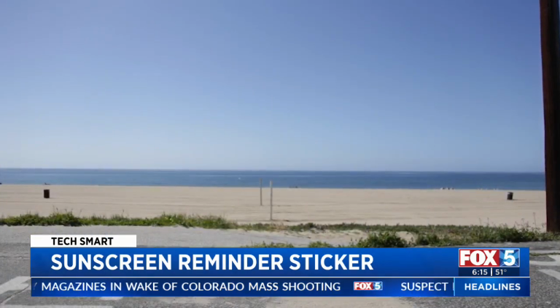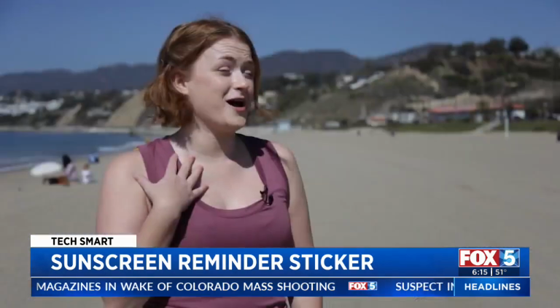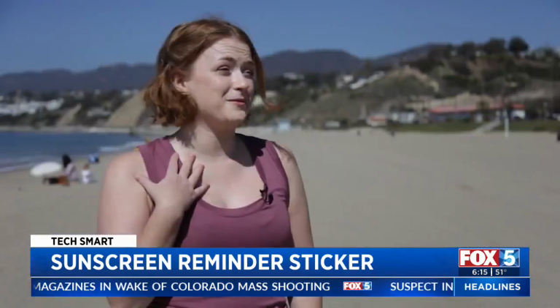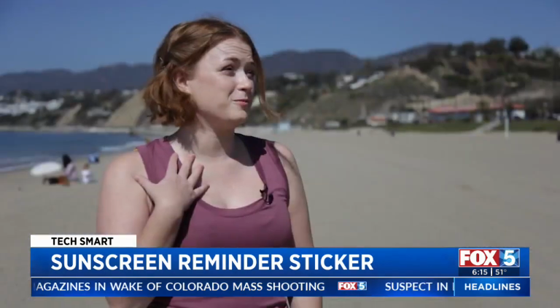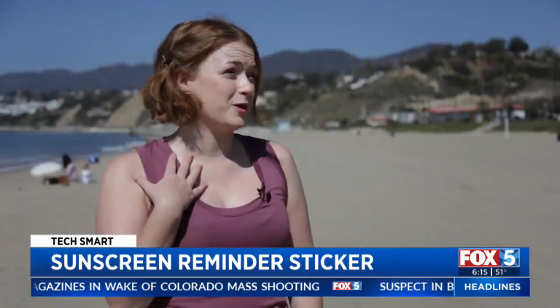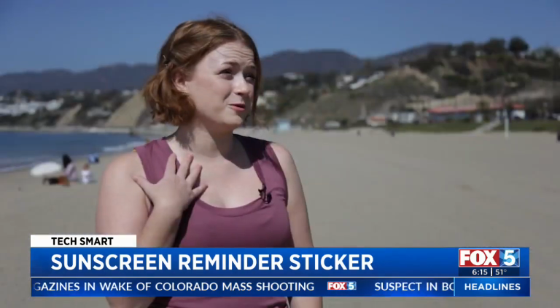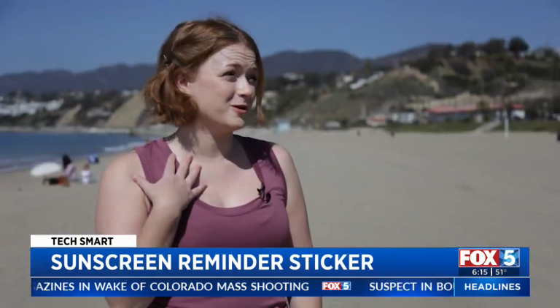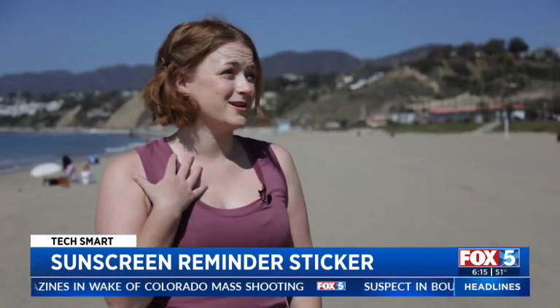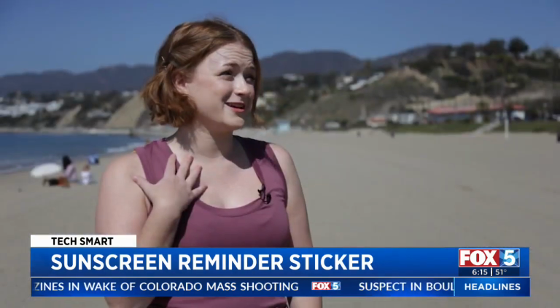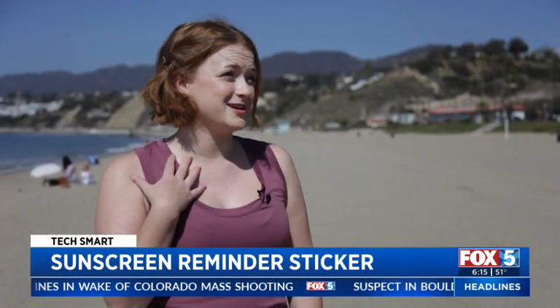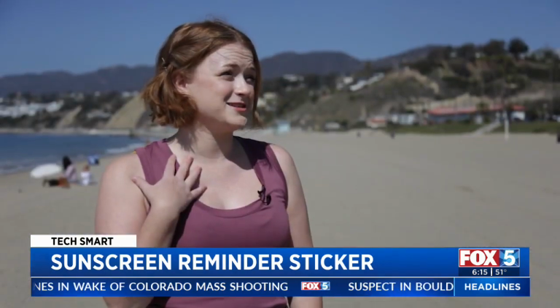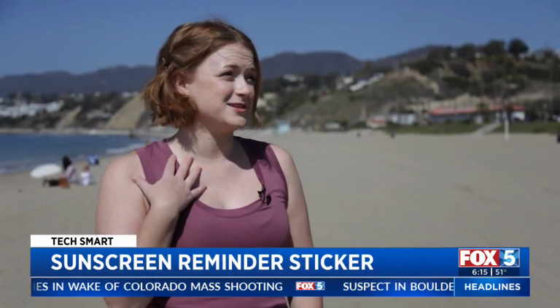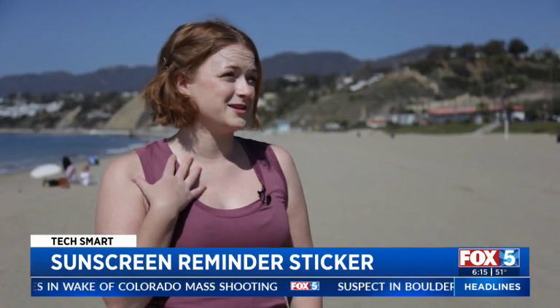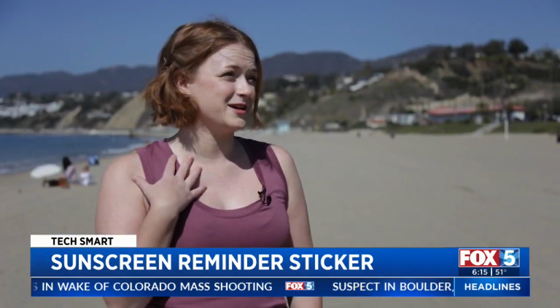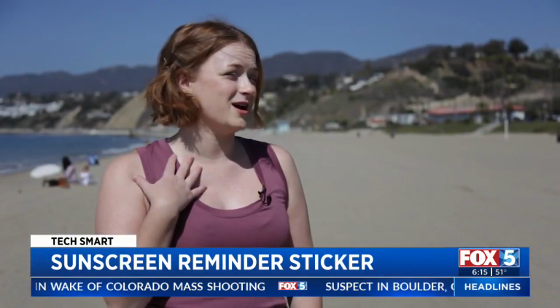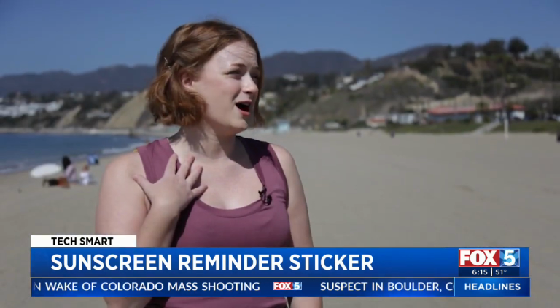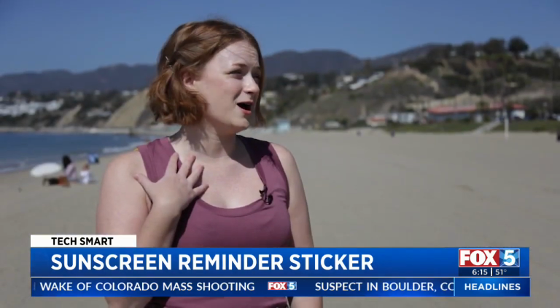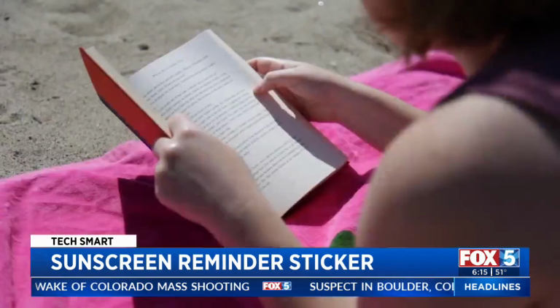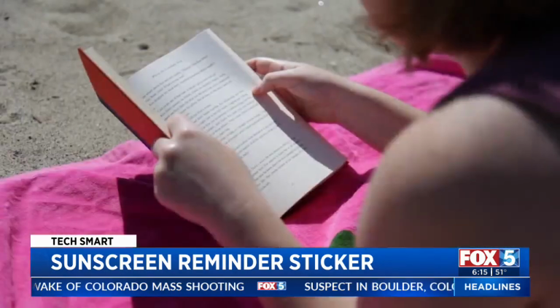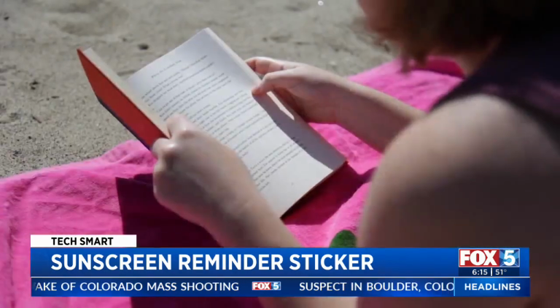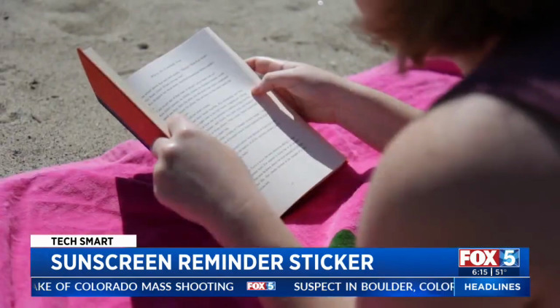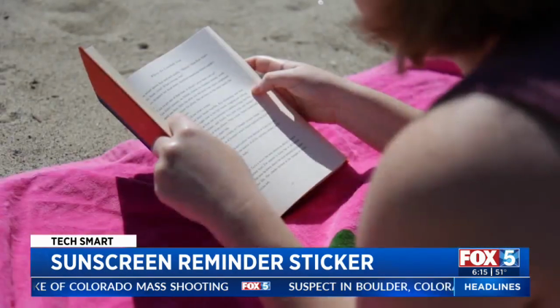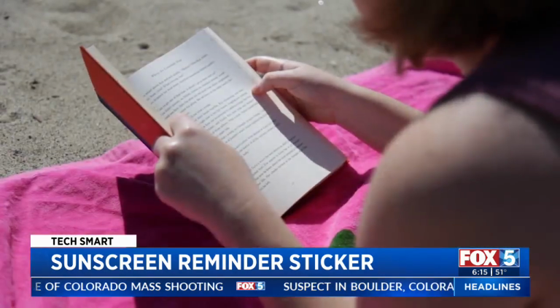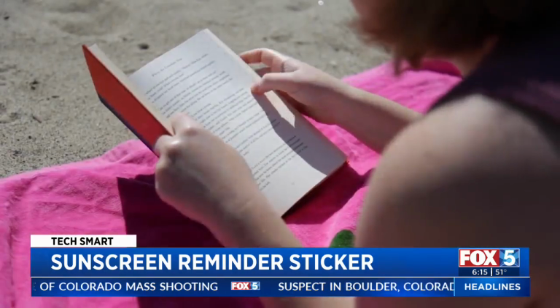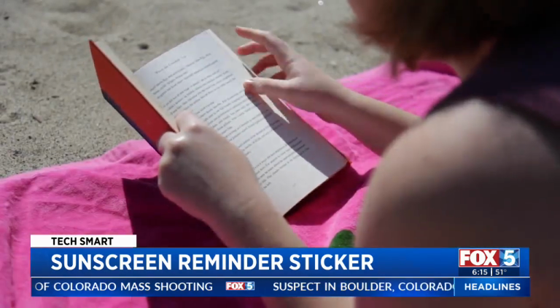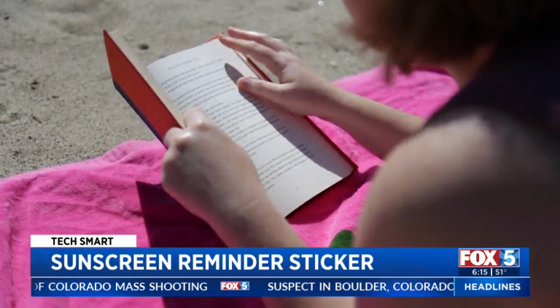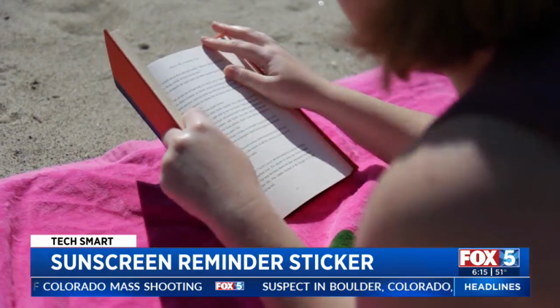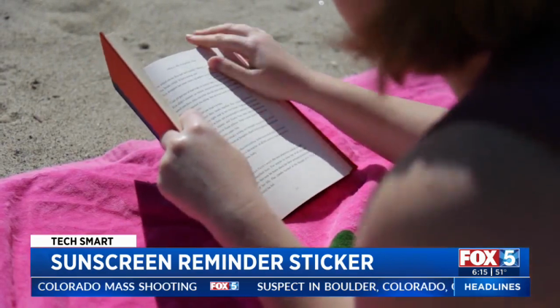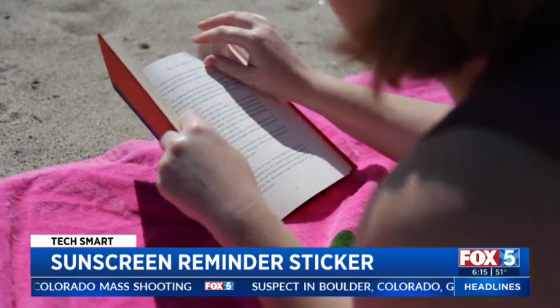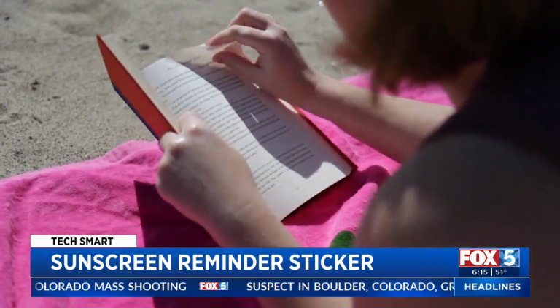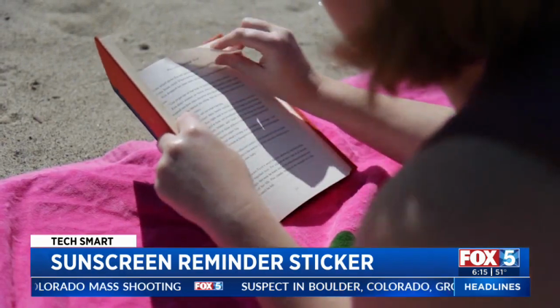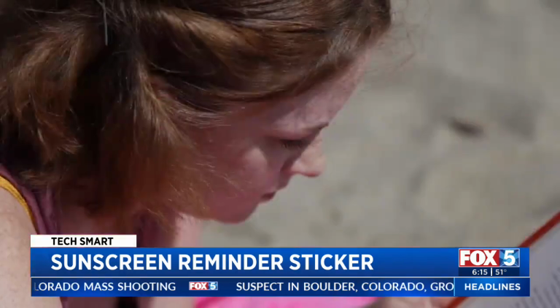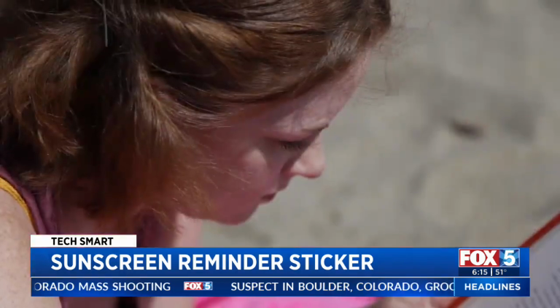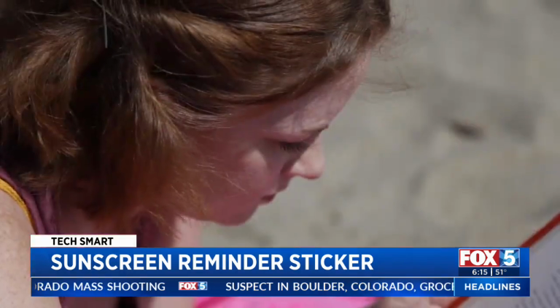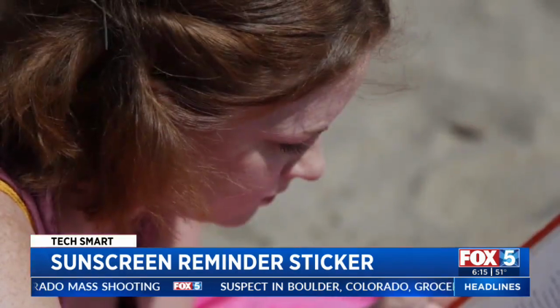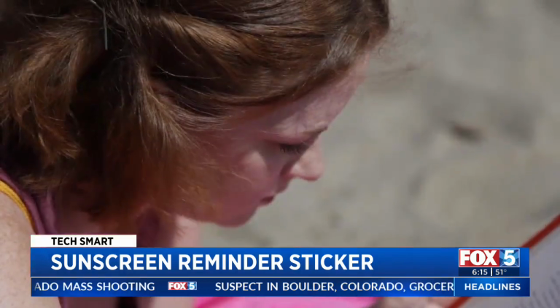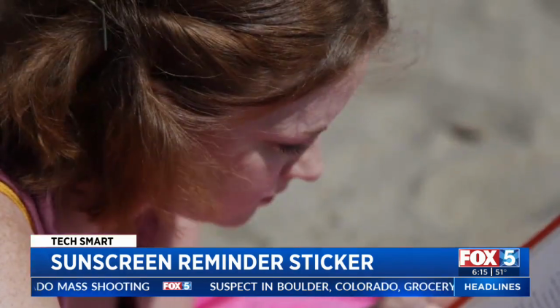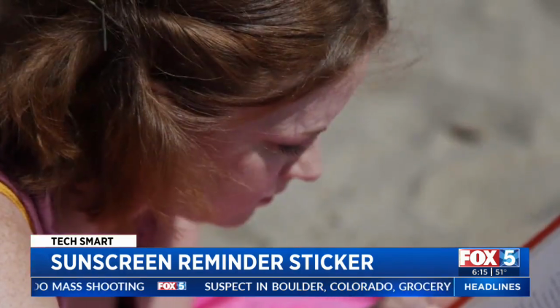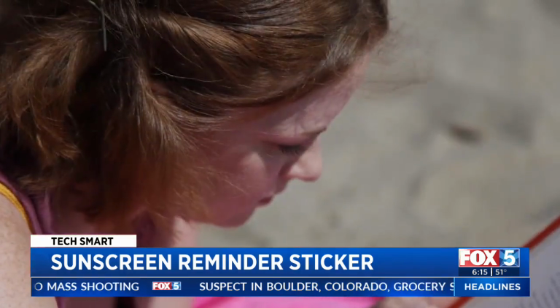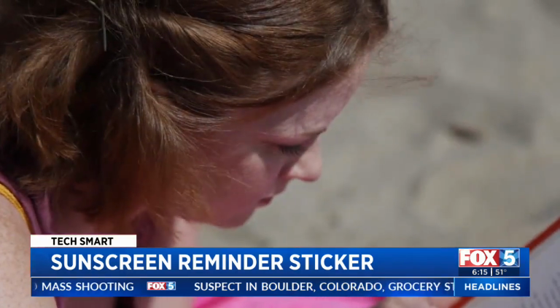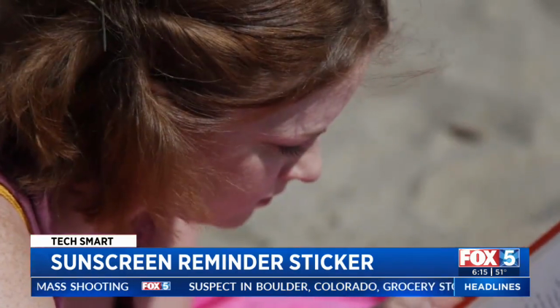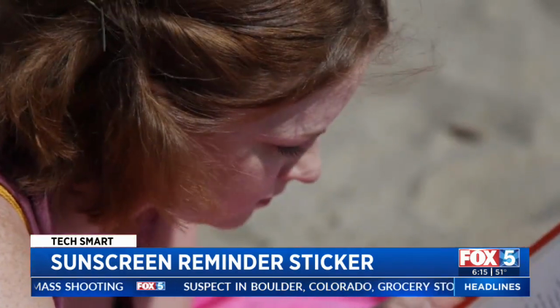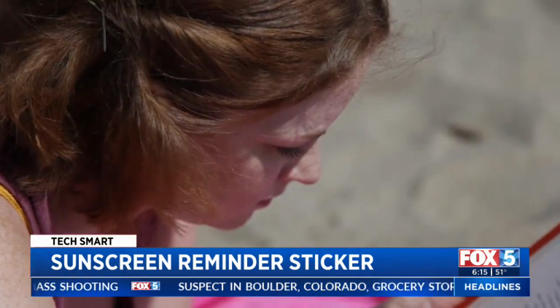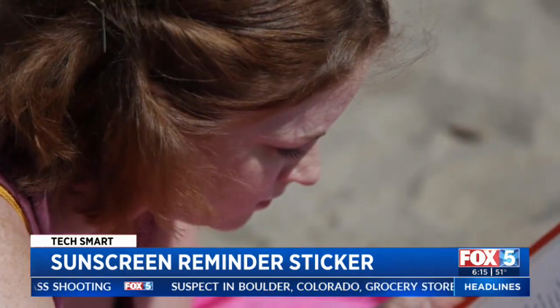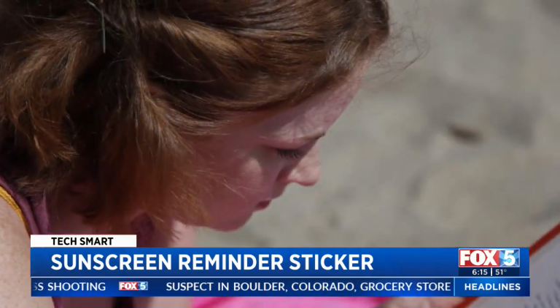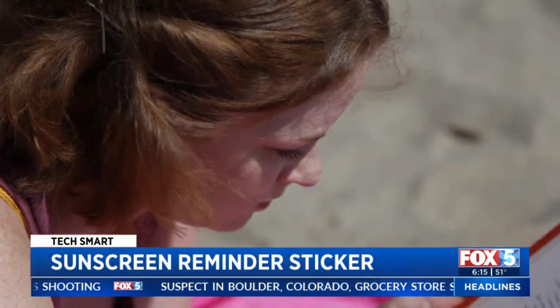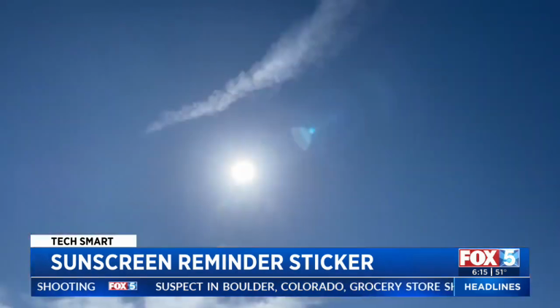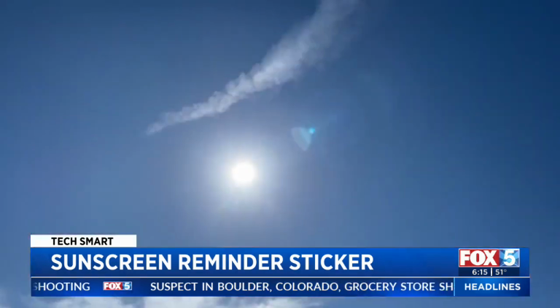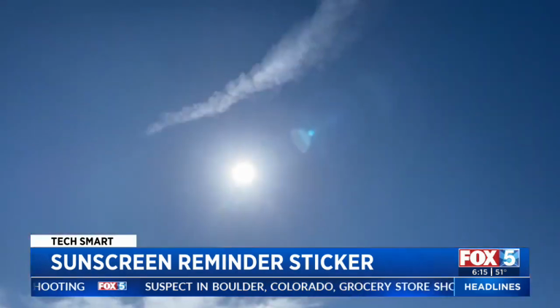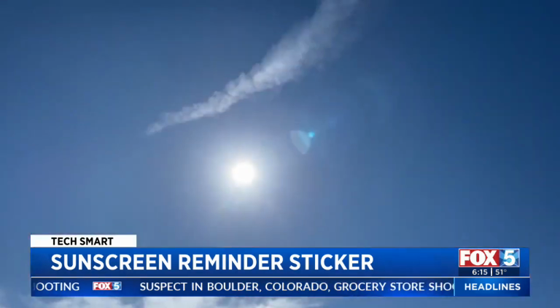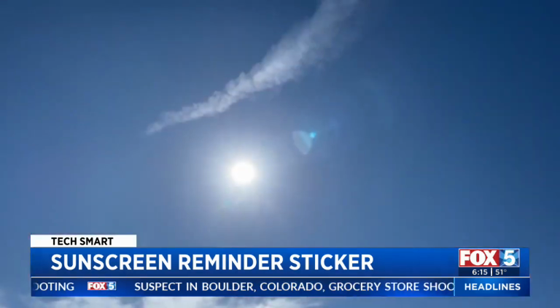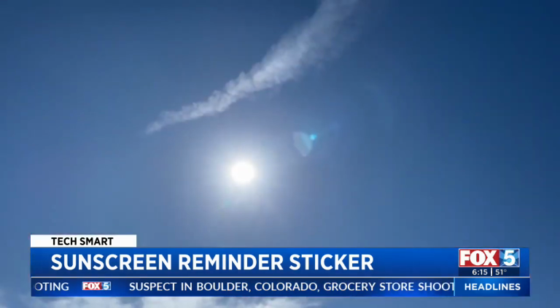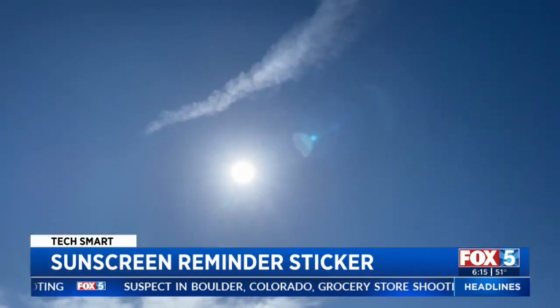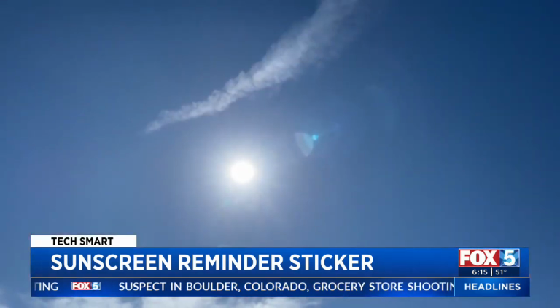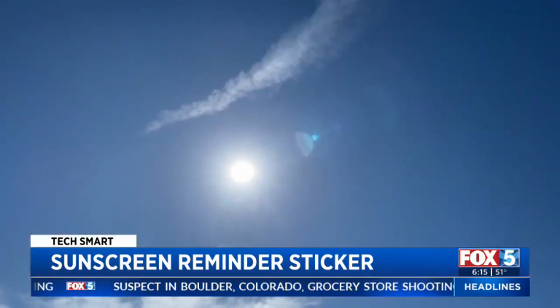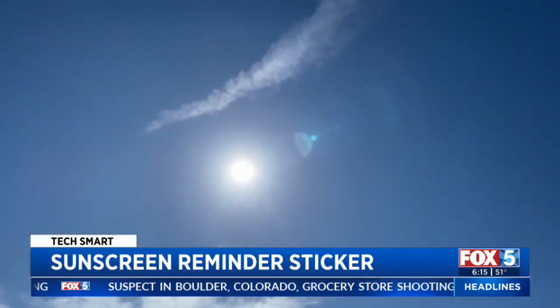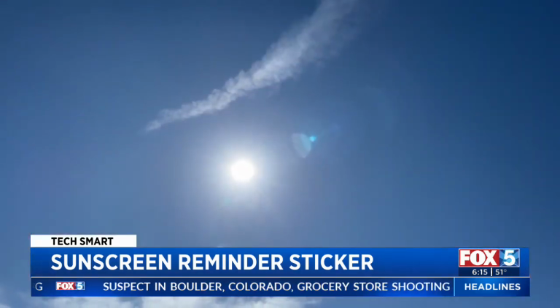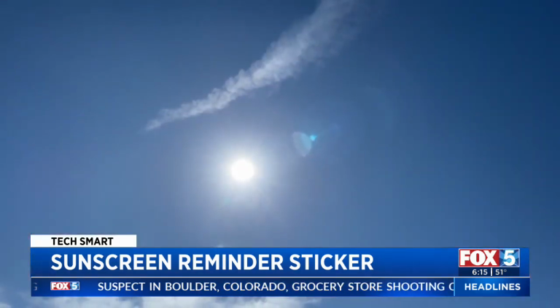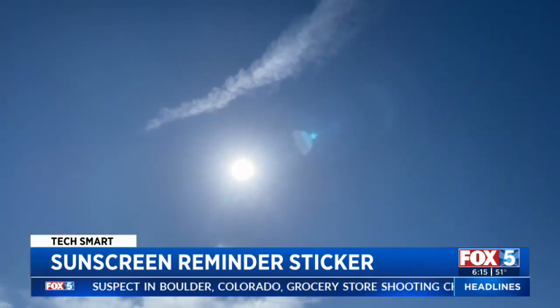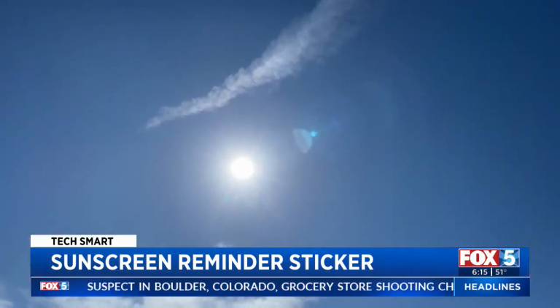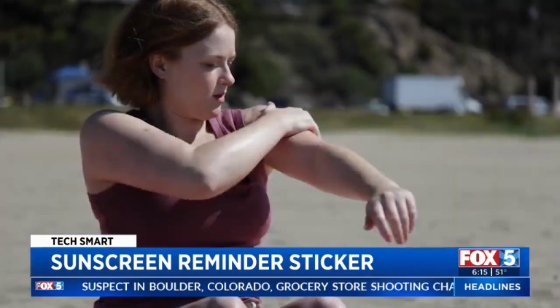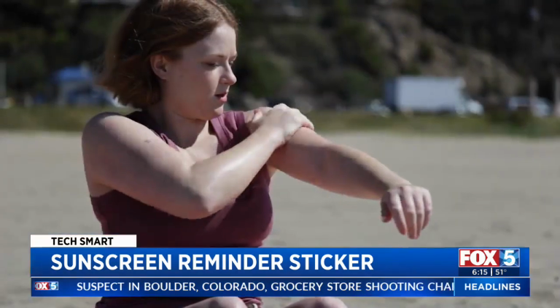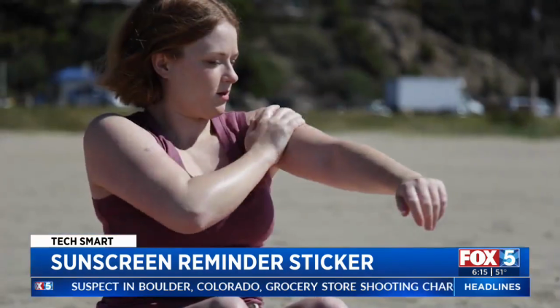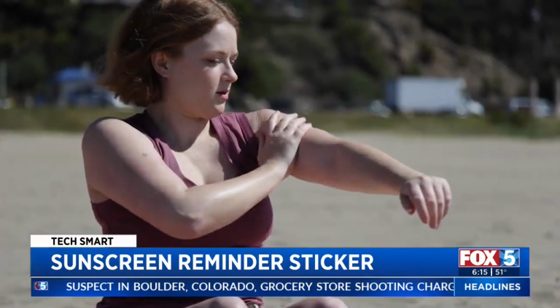I burn really easily, and if I just forget after a couple hours, it's almost like I wasn't wearing sunscreen at all.